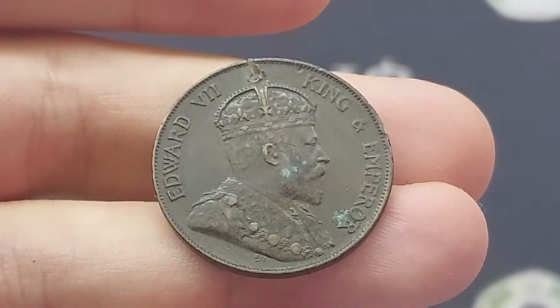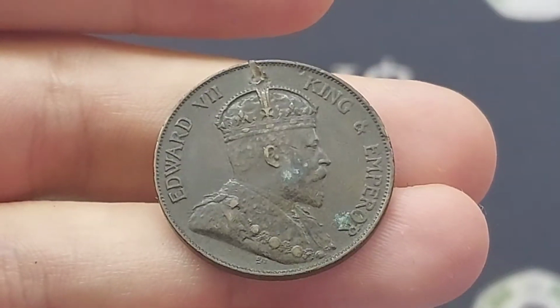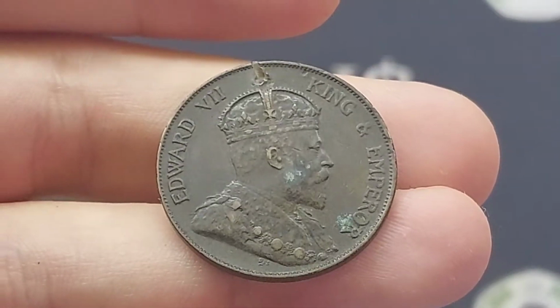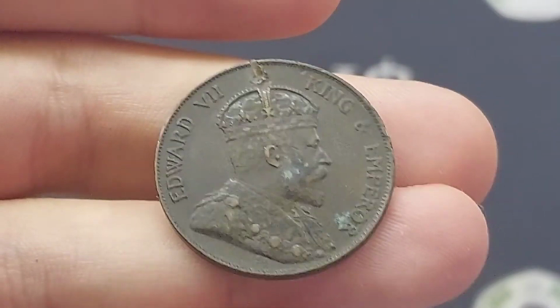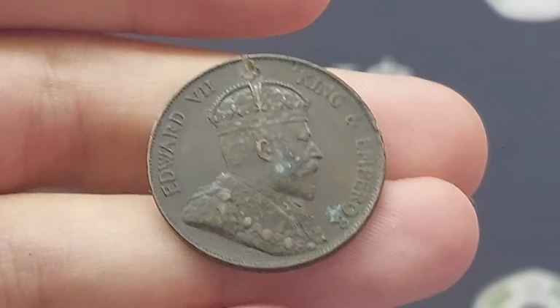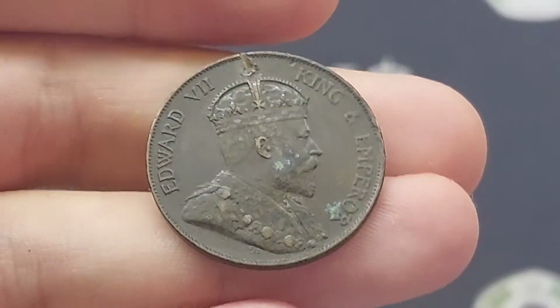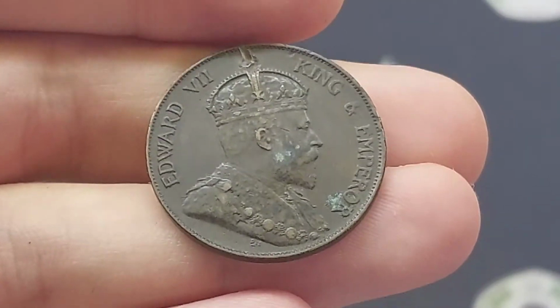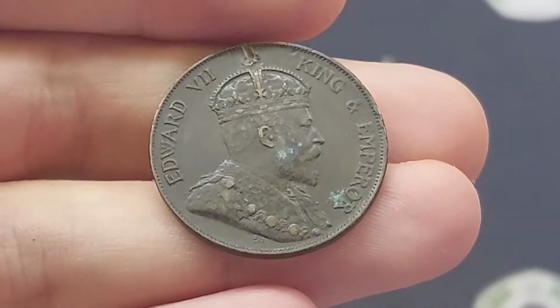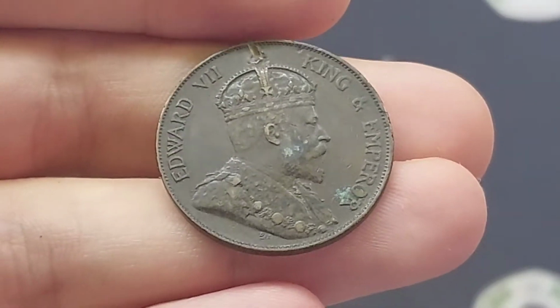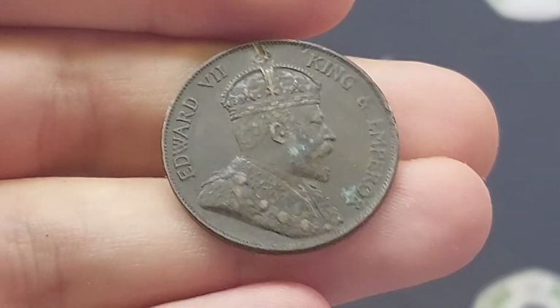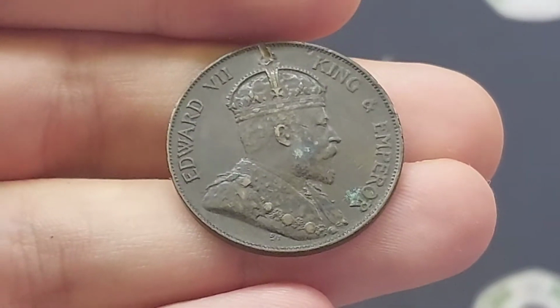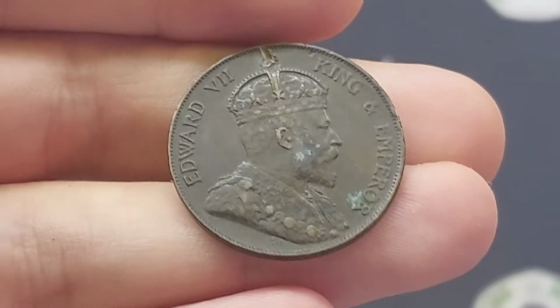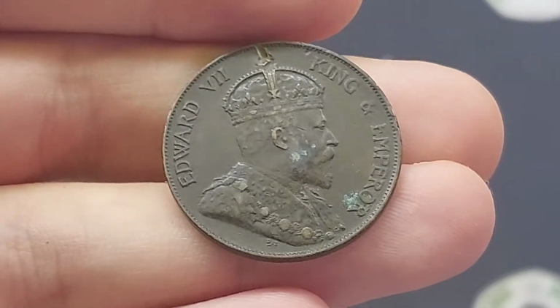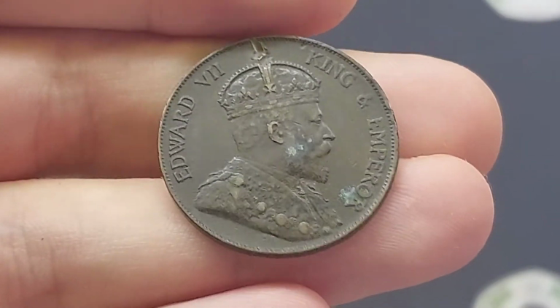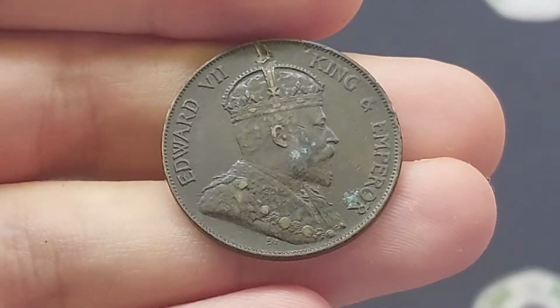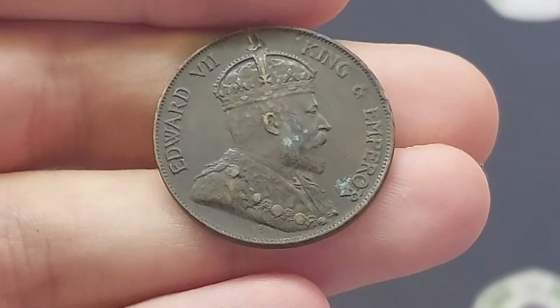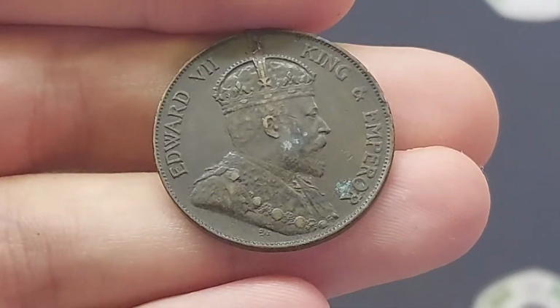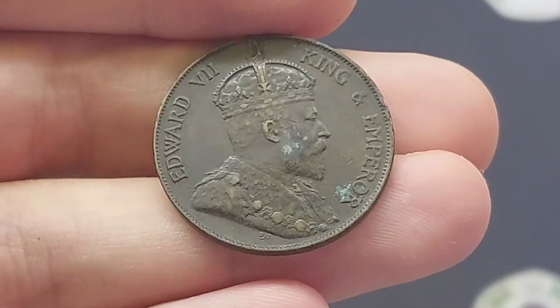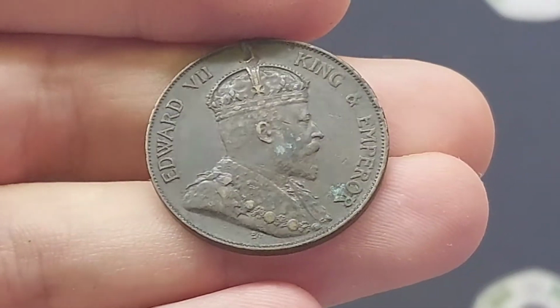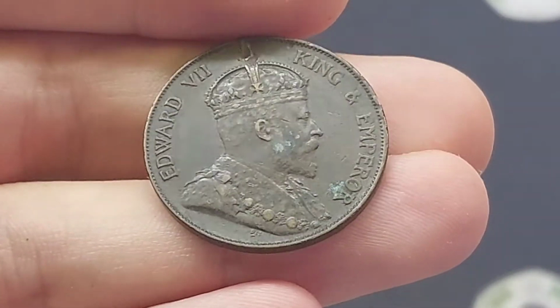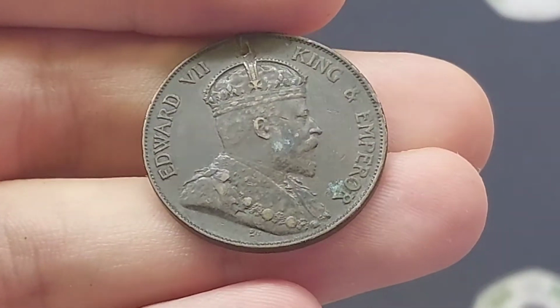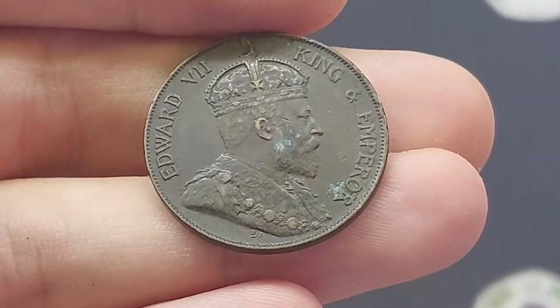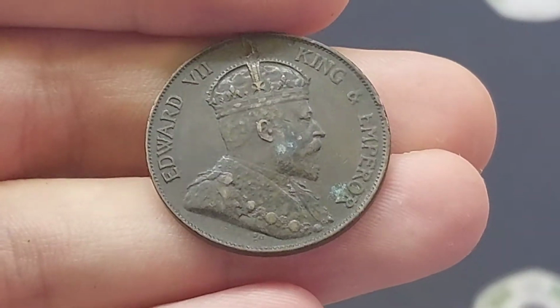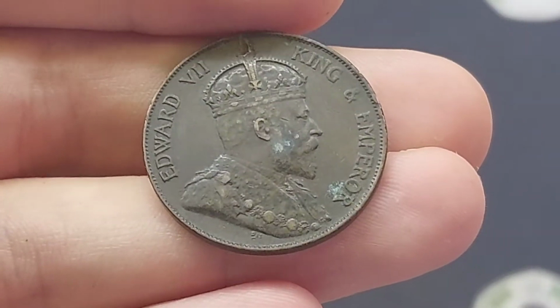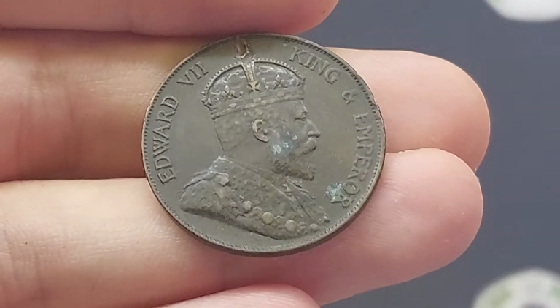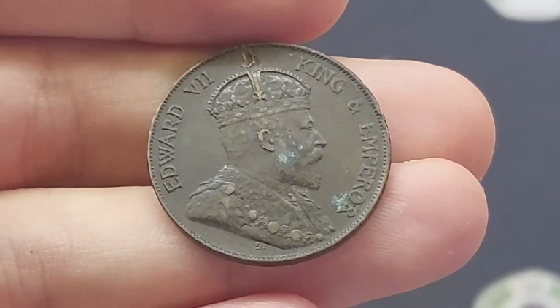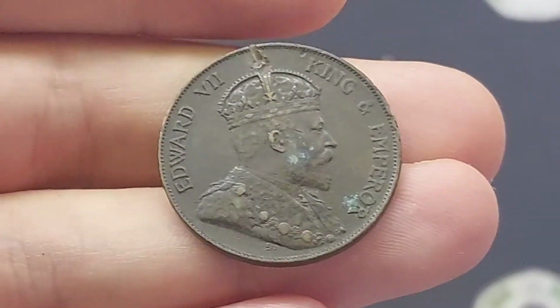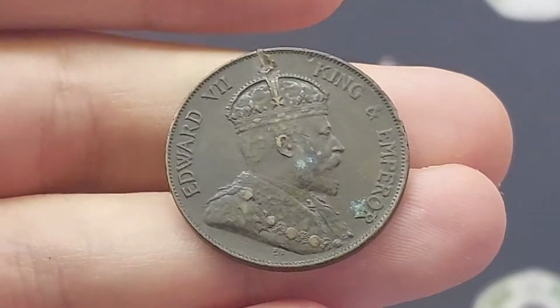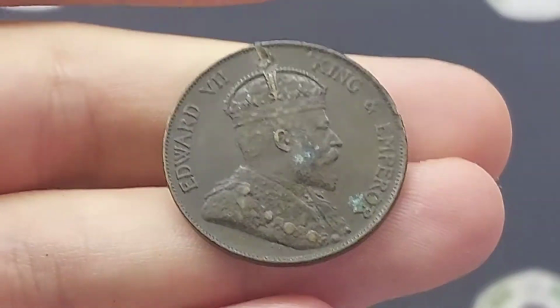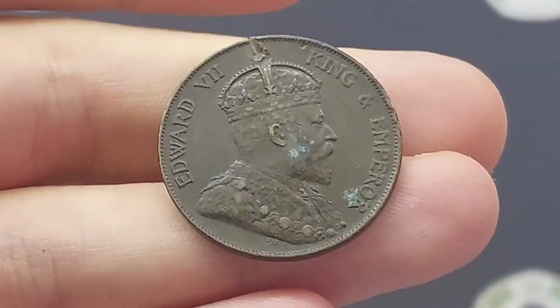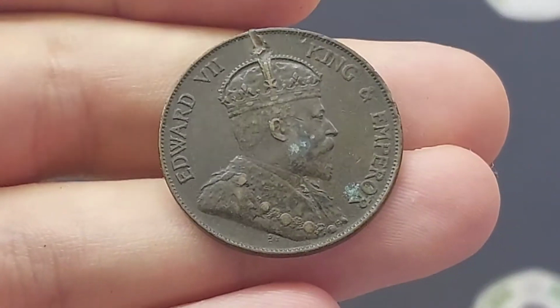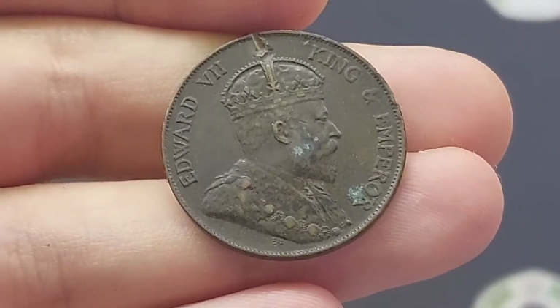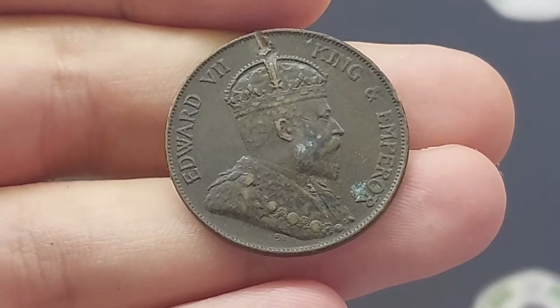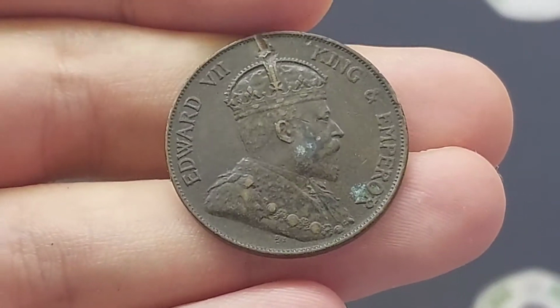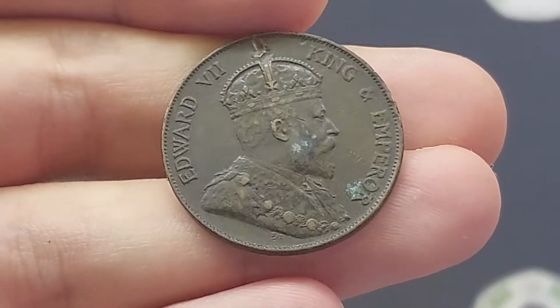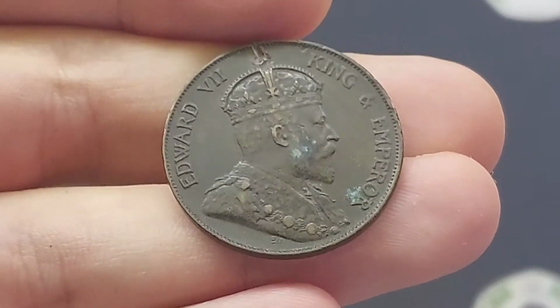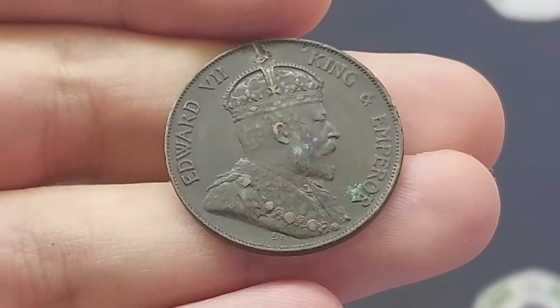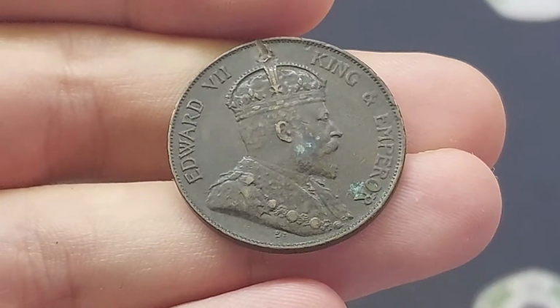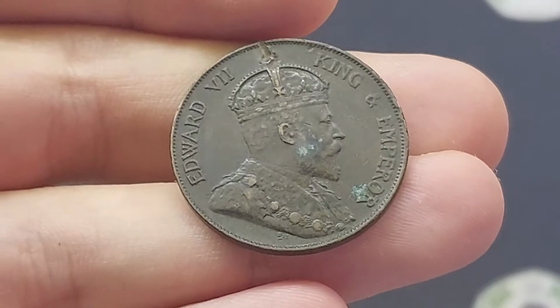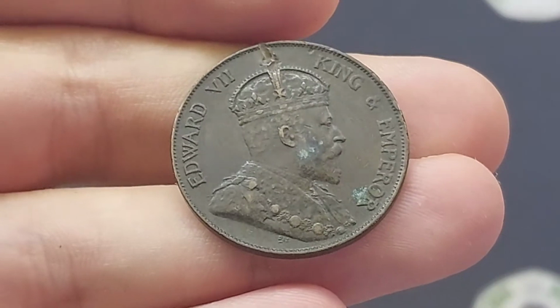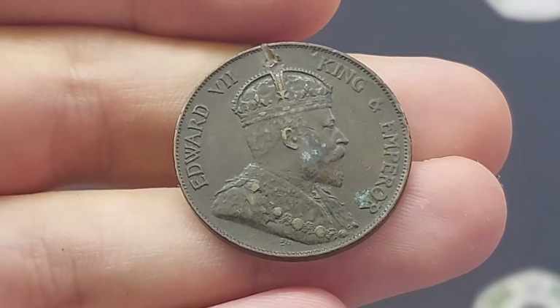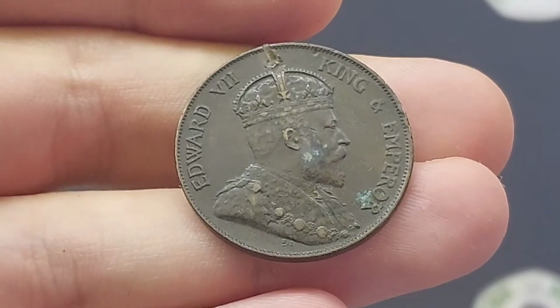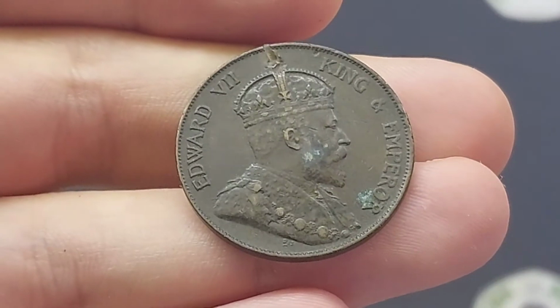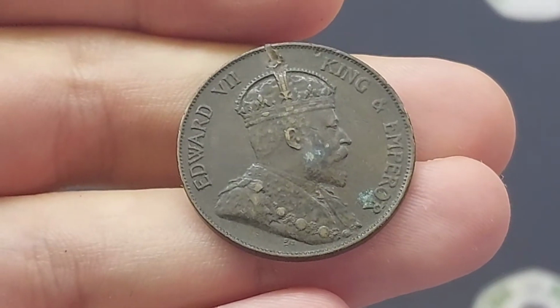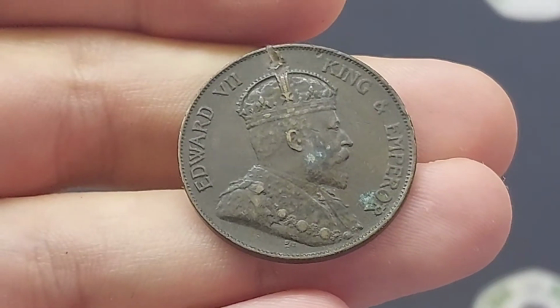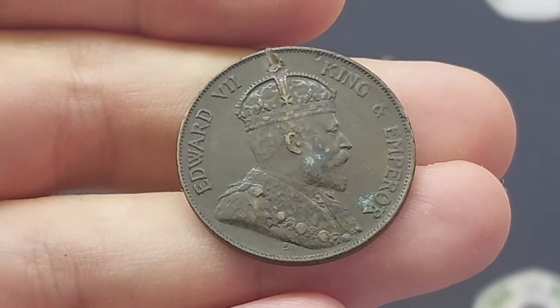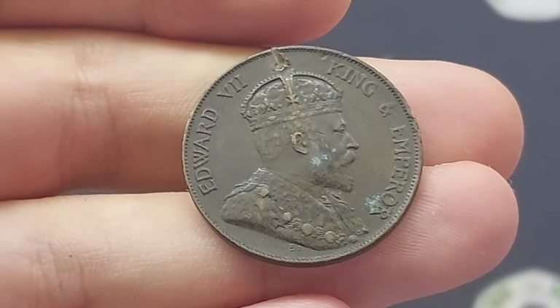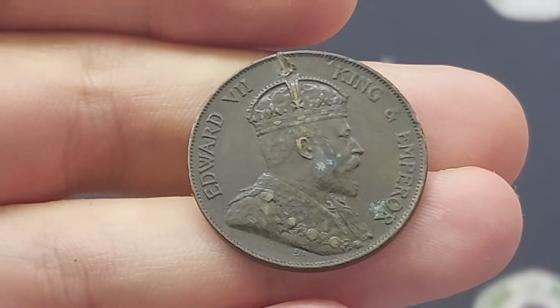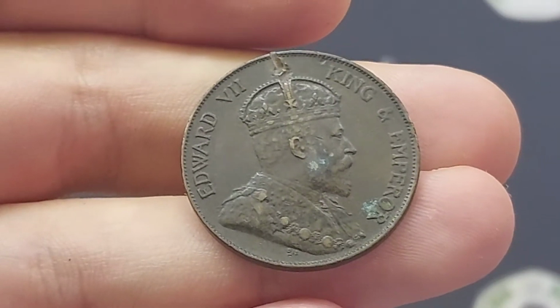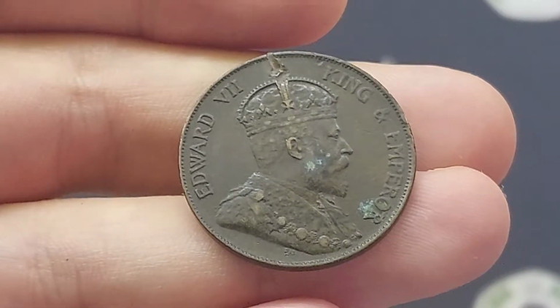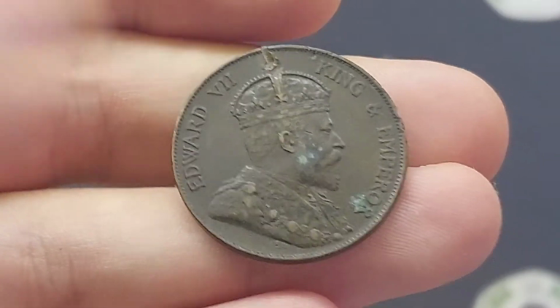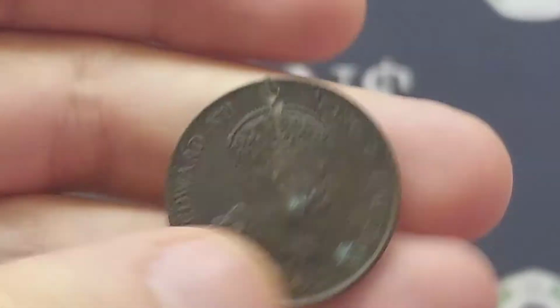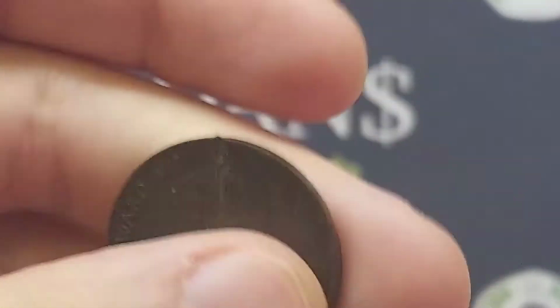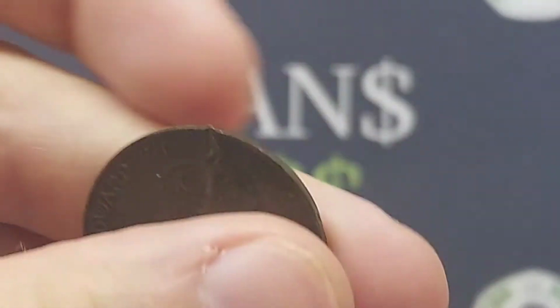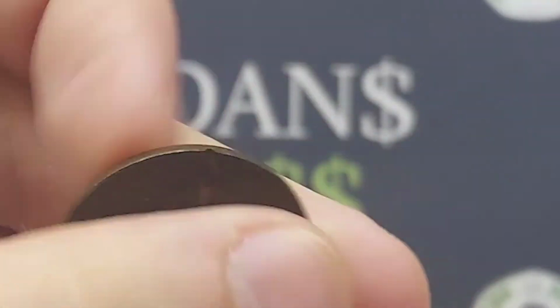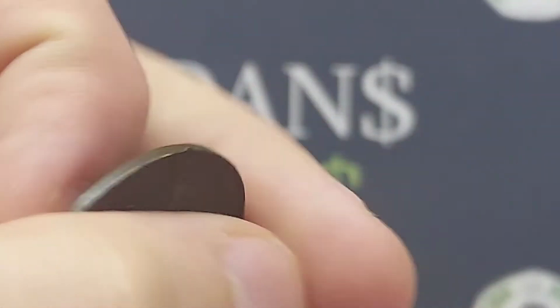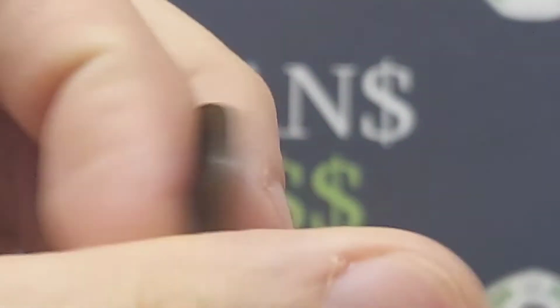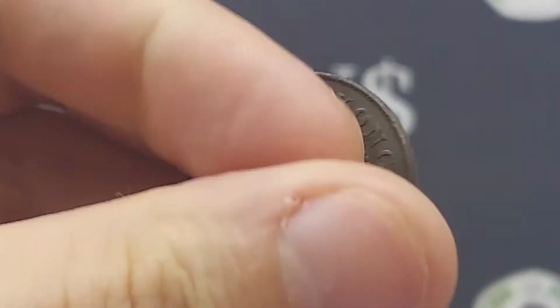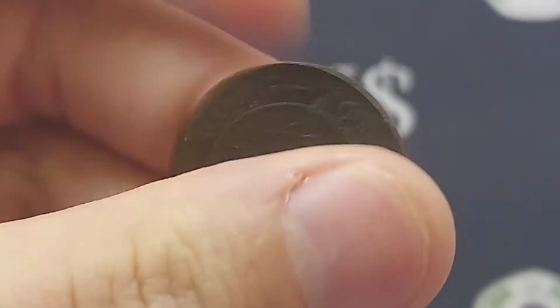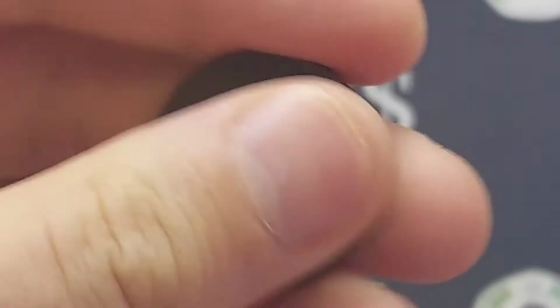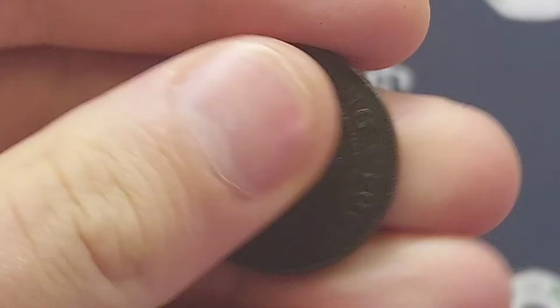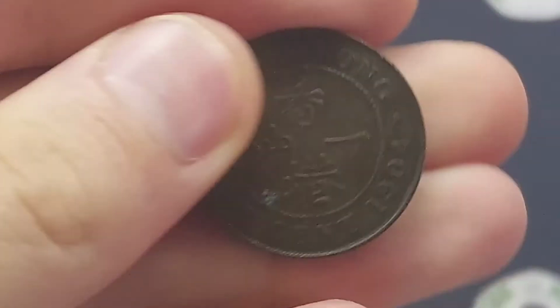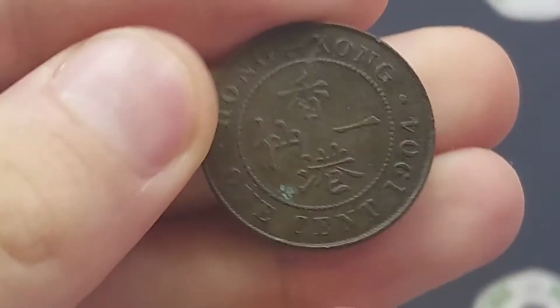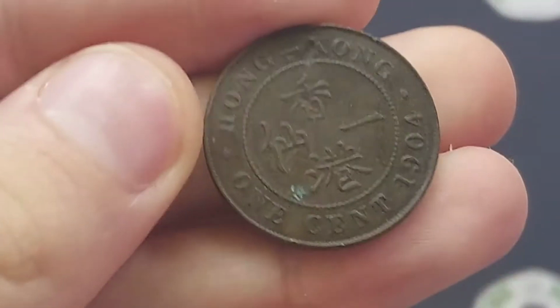Hi guys, Dan Stollers here. Today we're going to do a review and evaluation on the 1904 Hong Kong 1 cent coin.